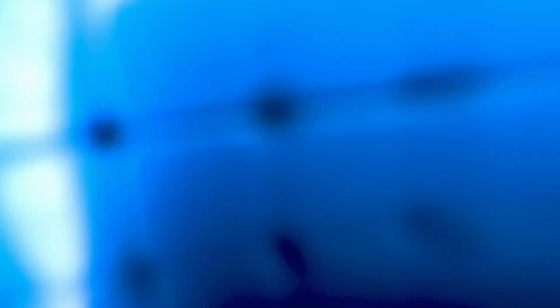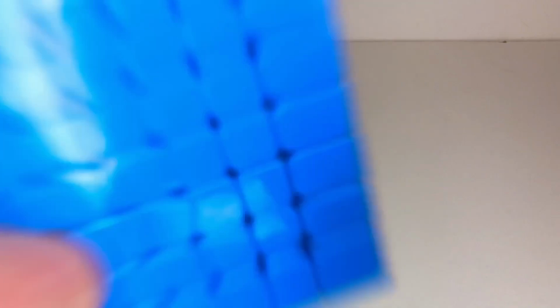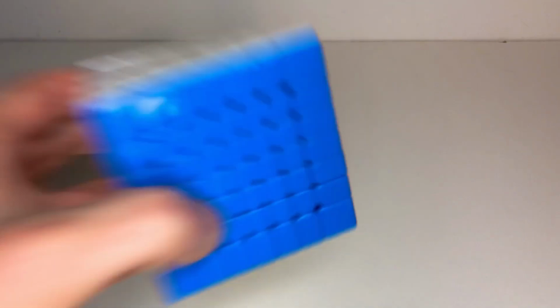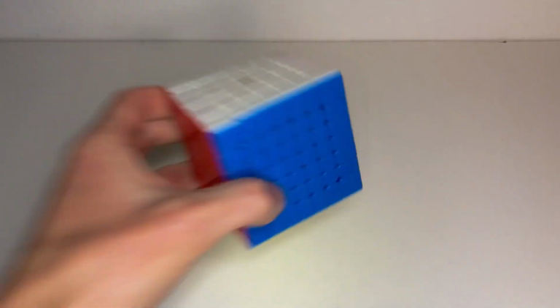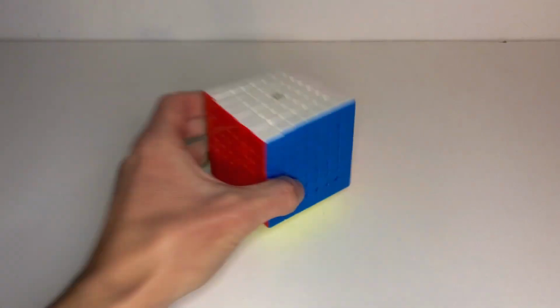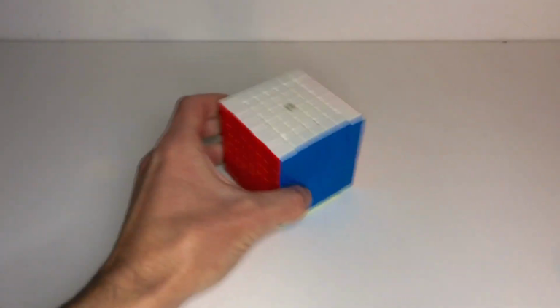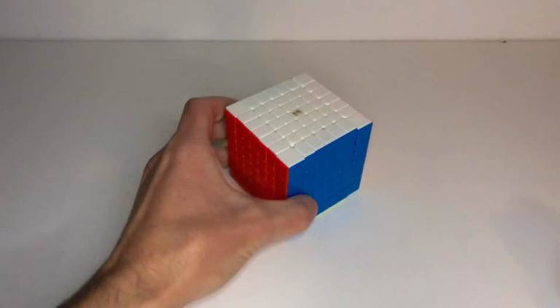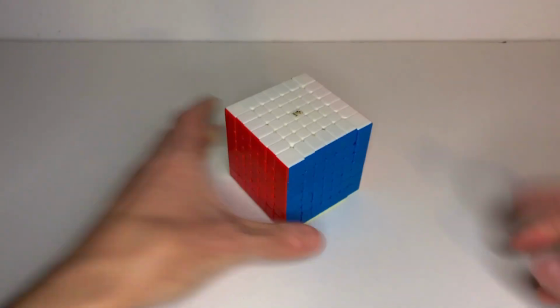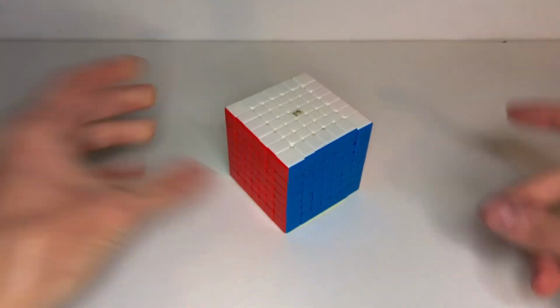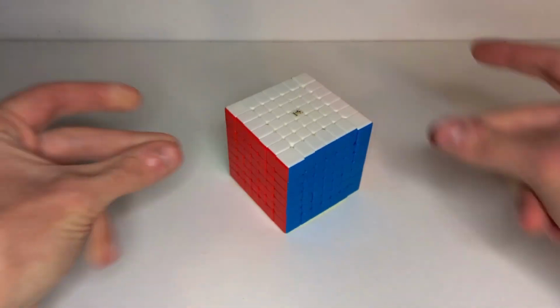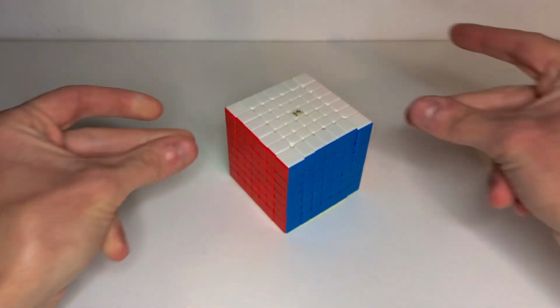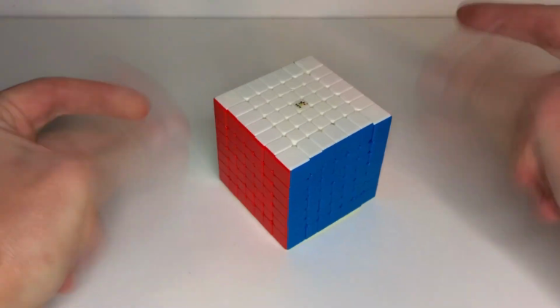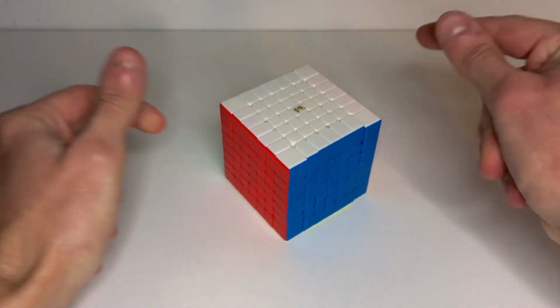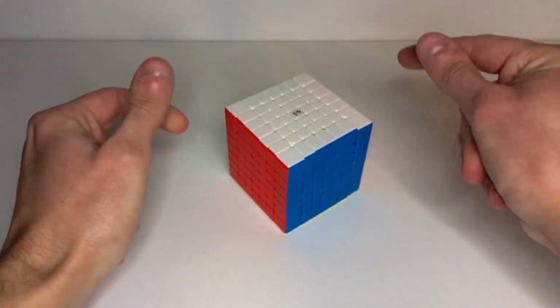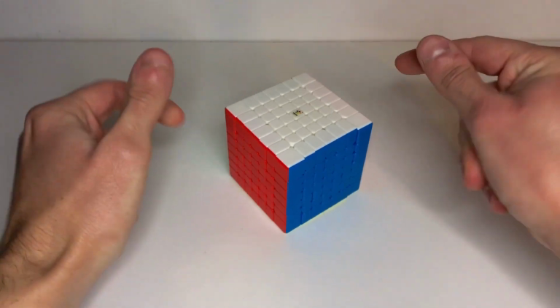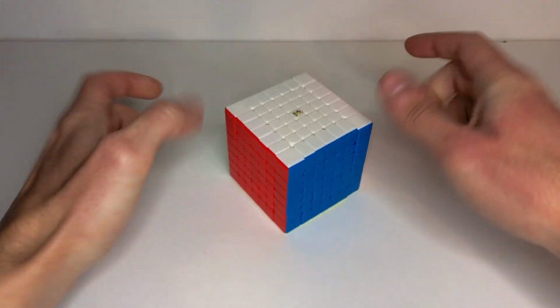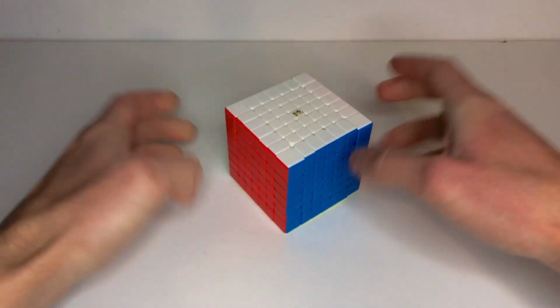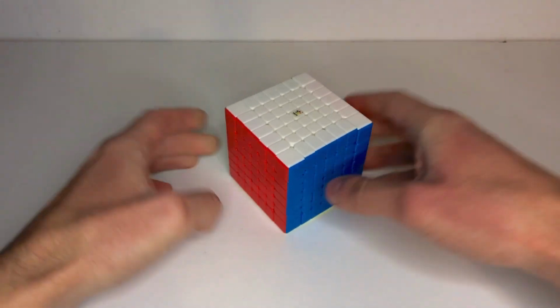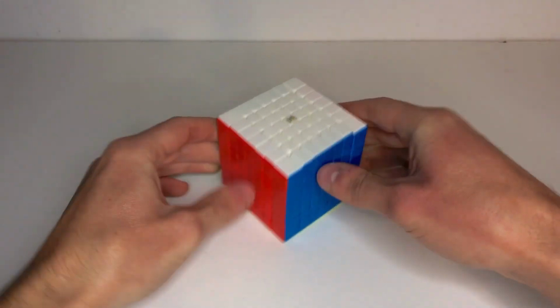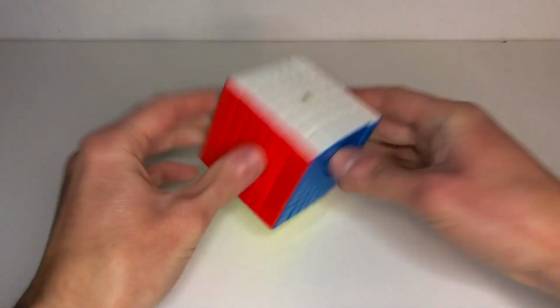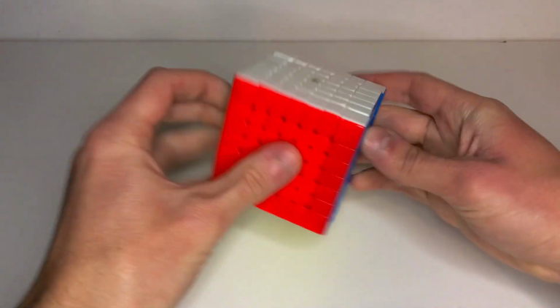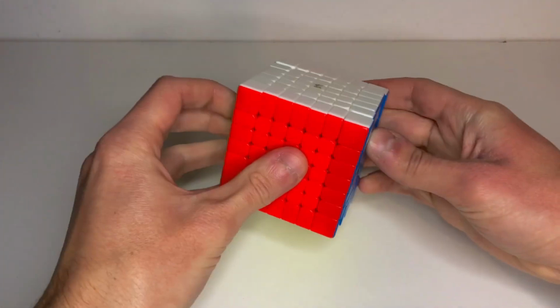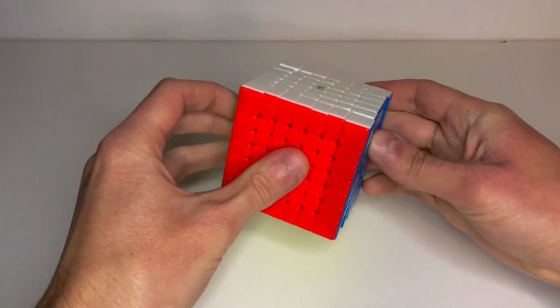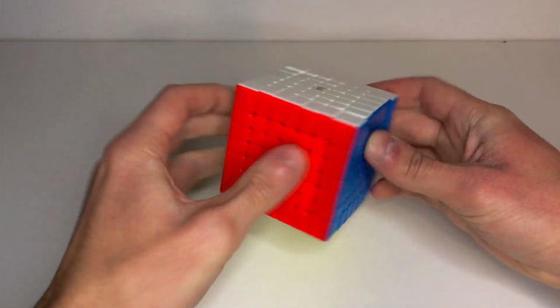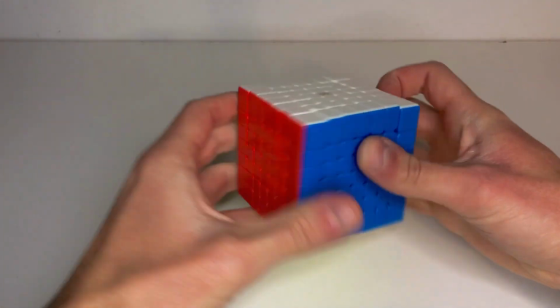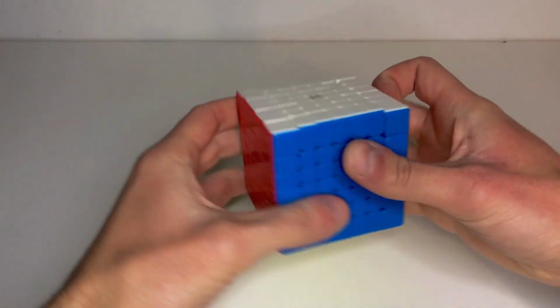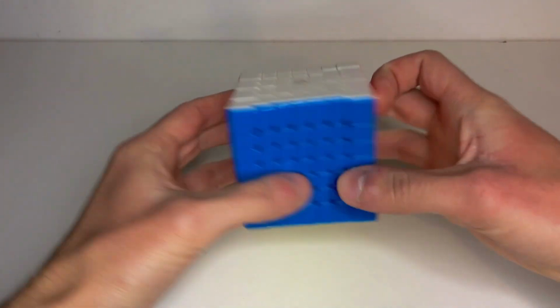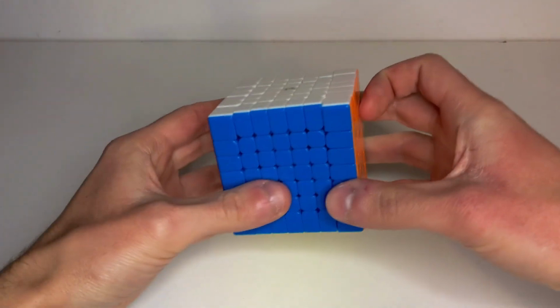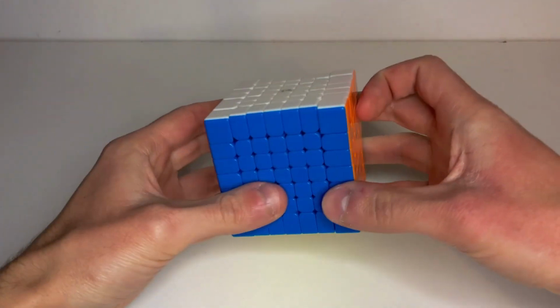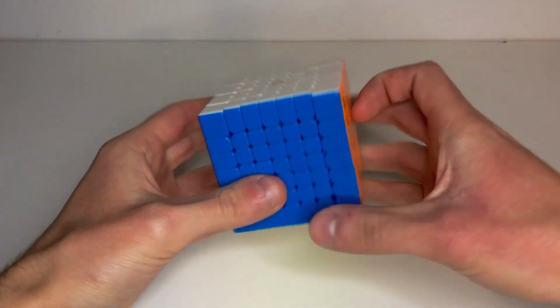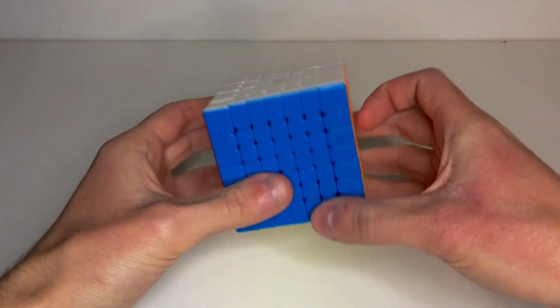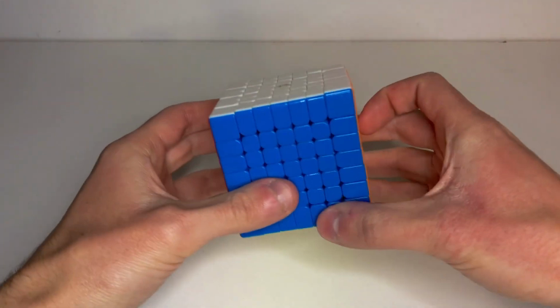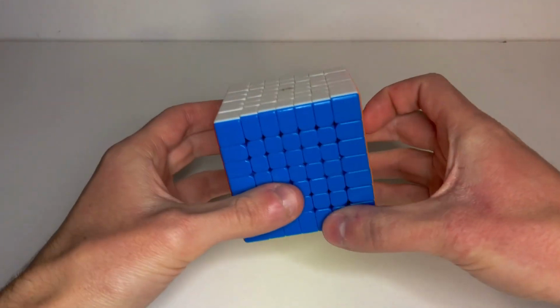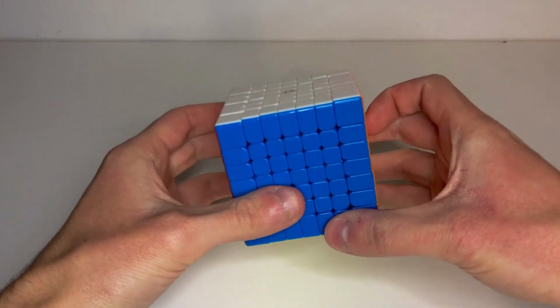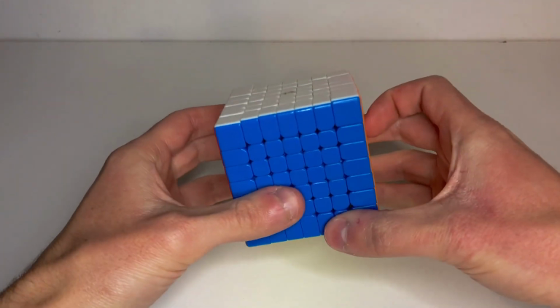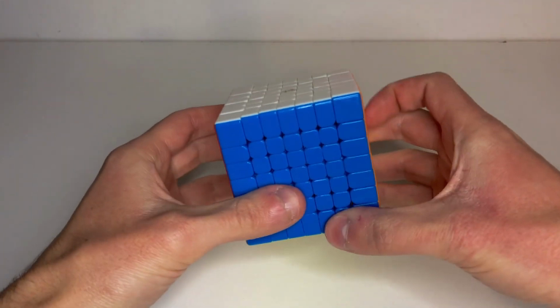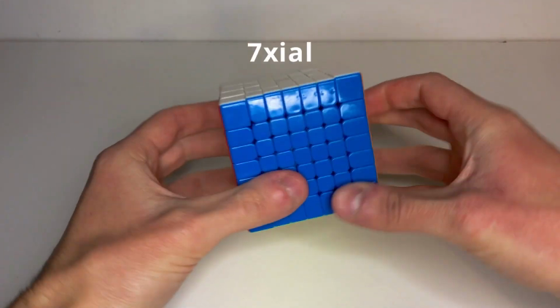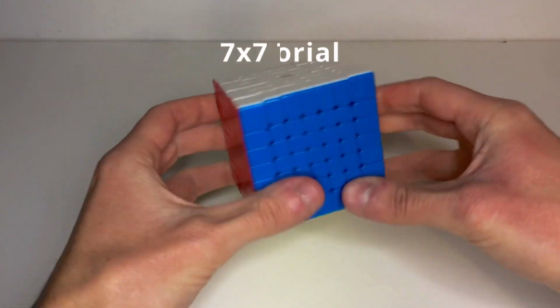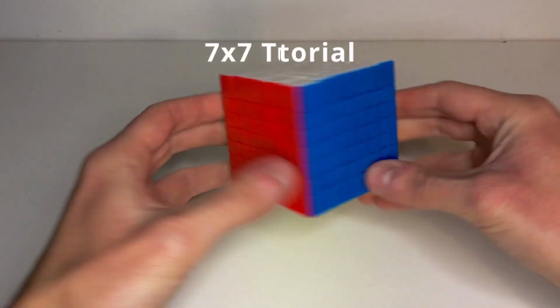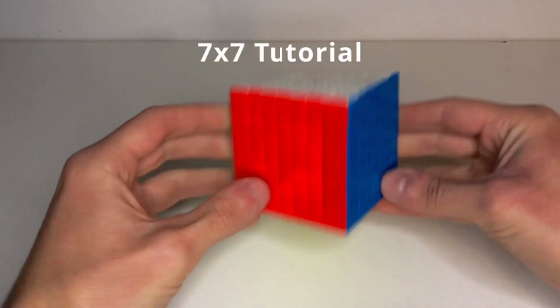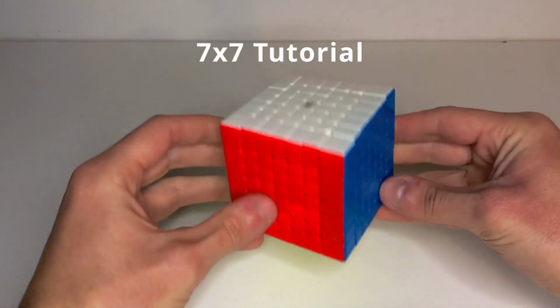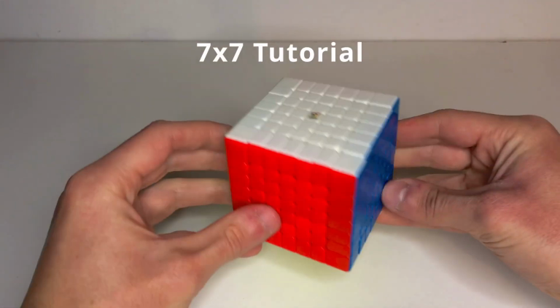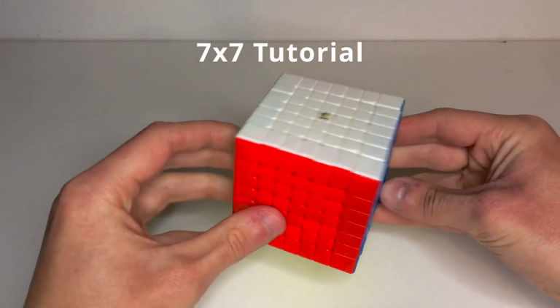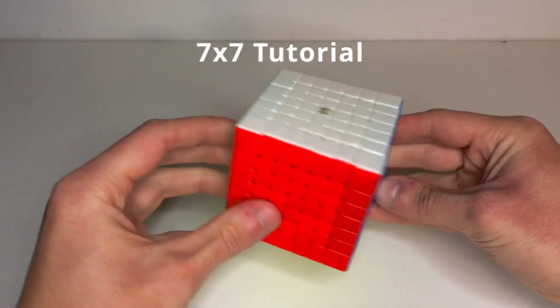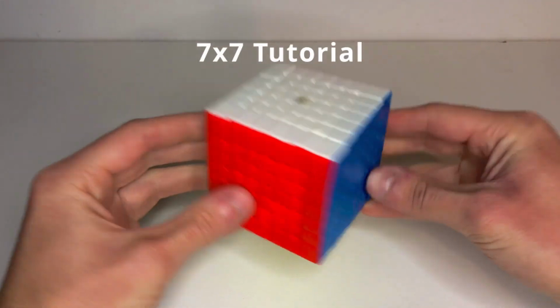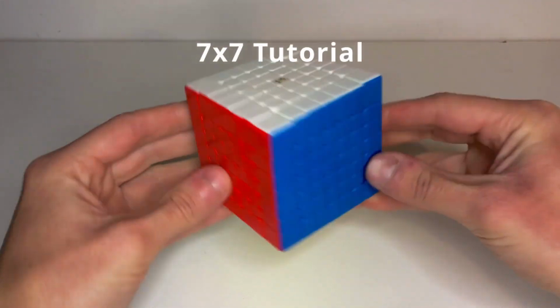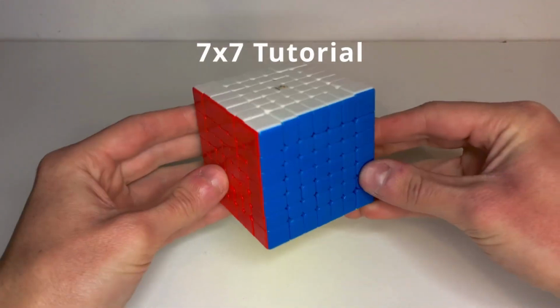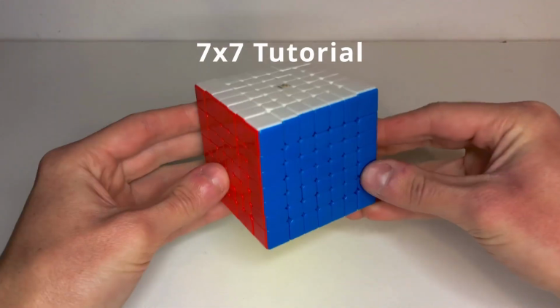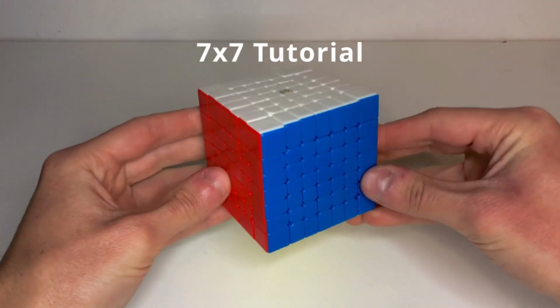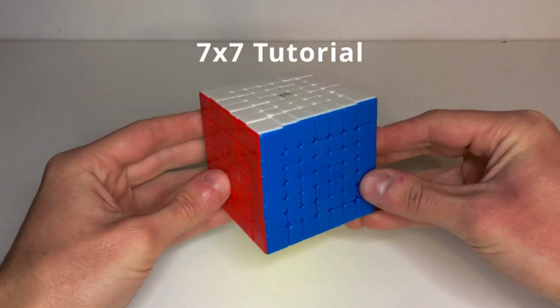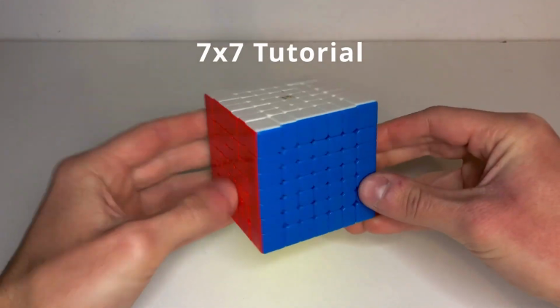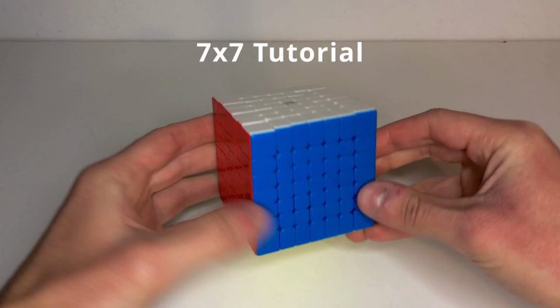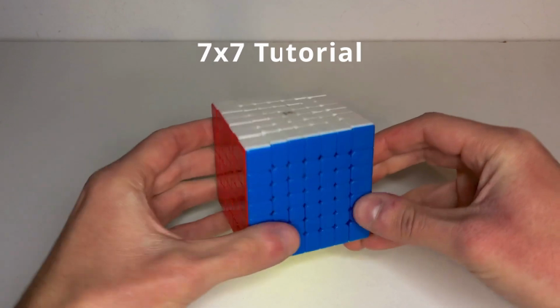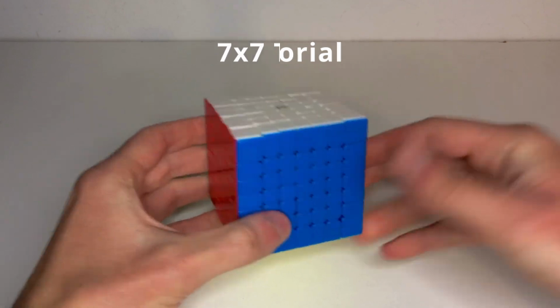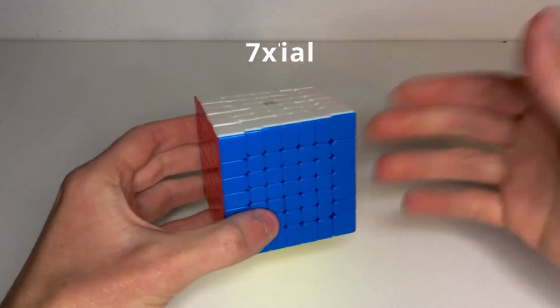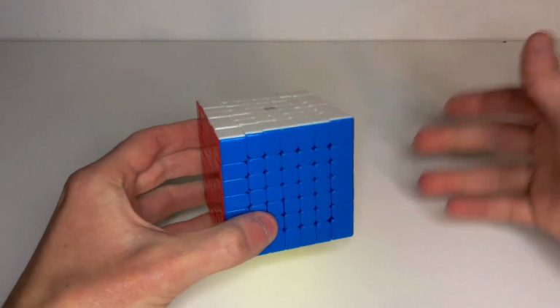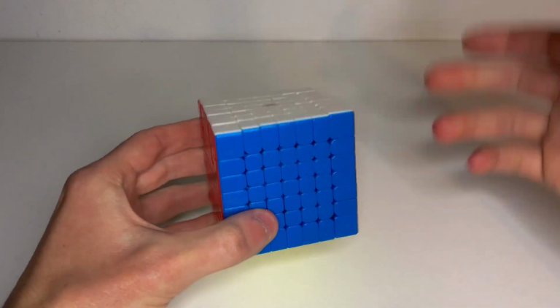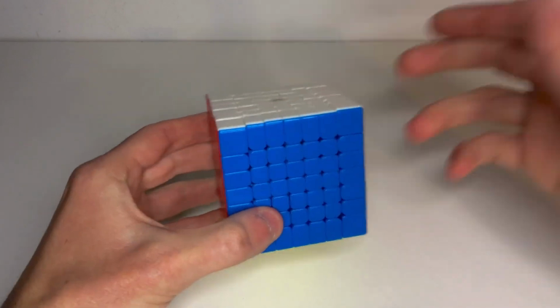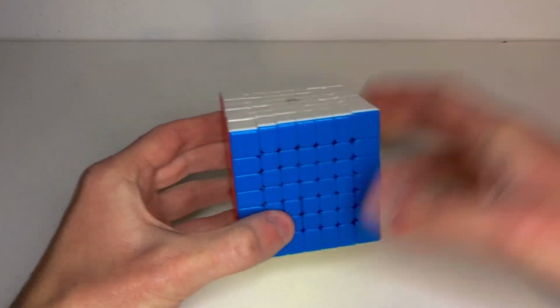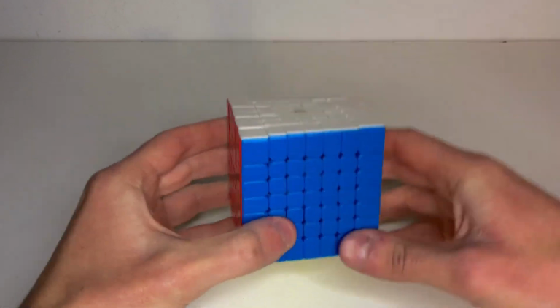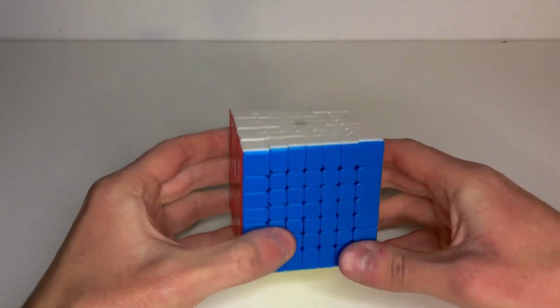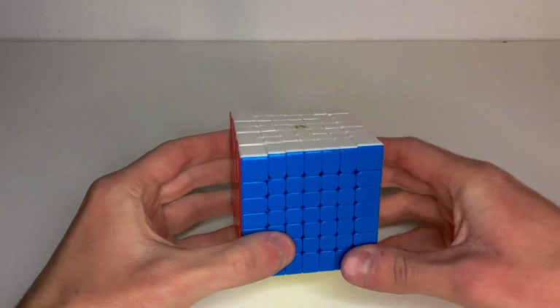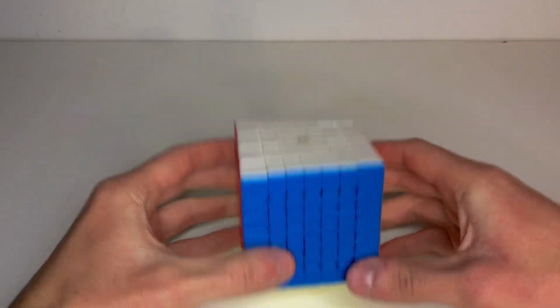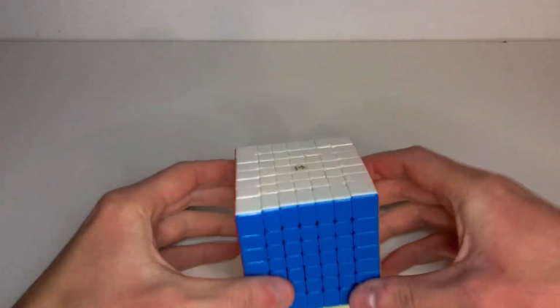Hey guys, RubikSnap here and in this tutorial I'll show you how to solve the 7x7 Rubik's Cube. So let's see how it is!